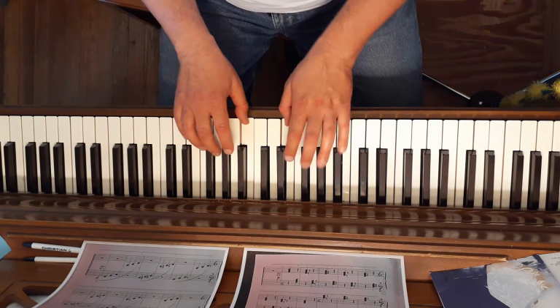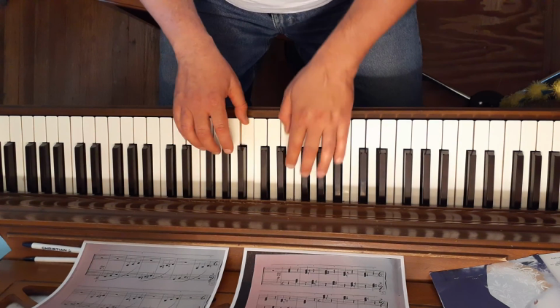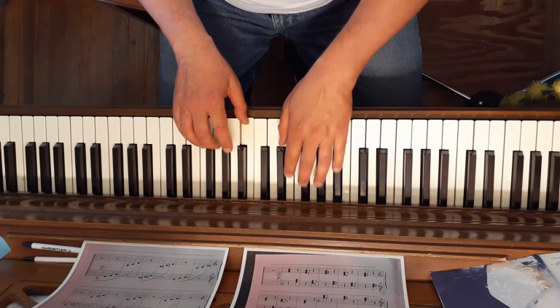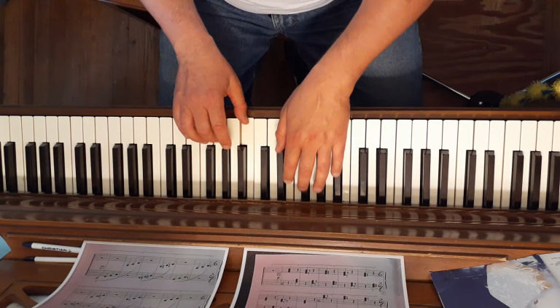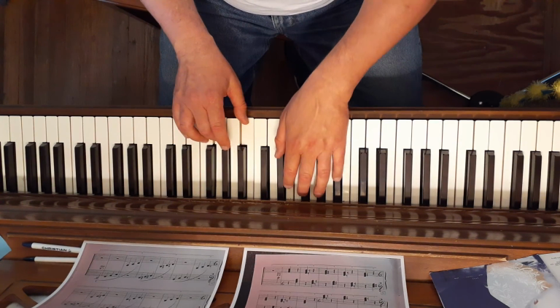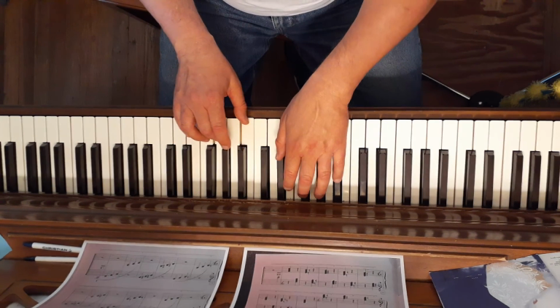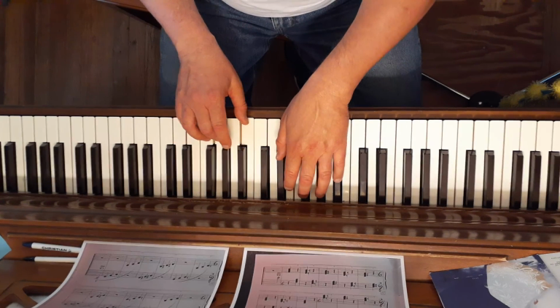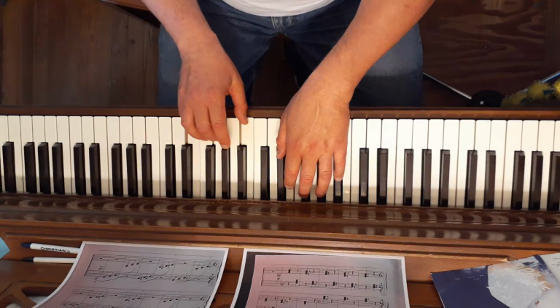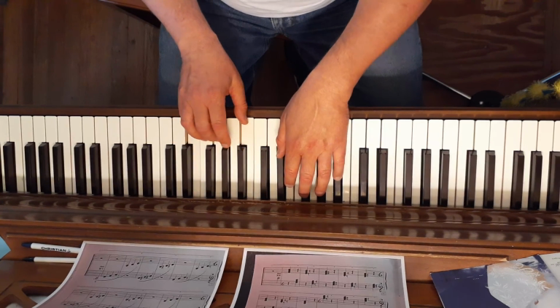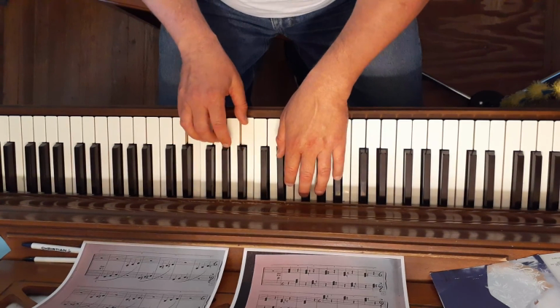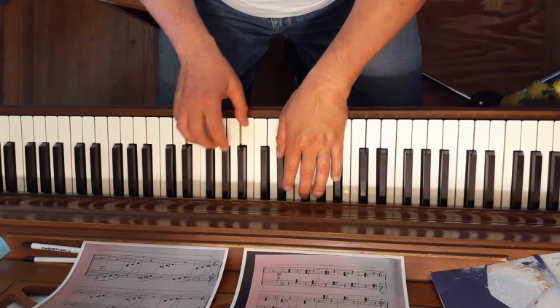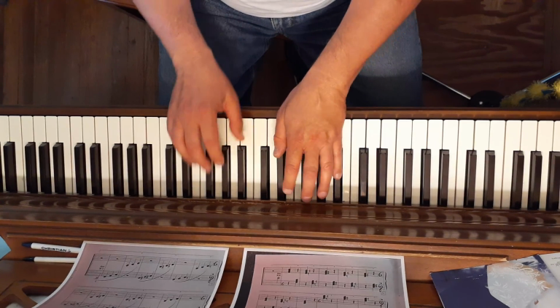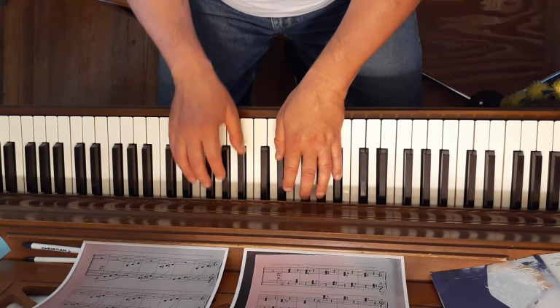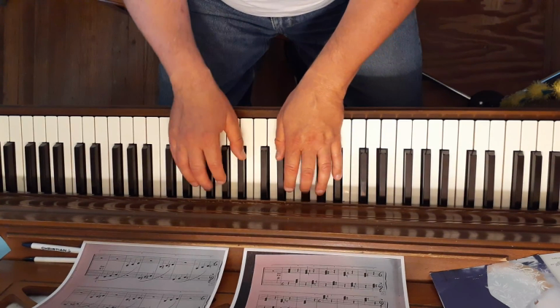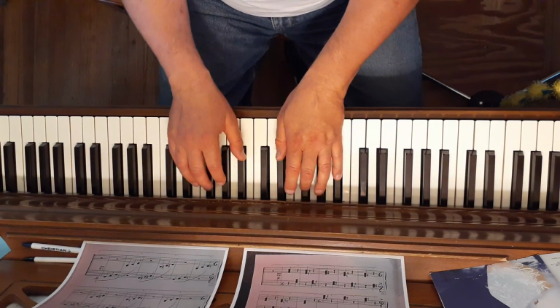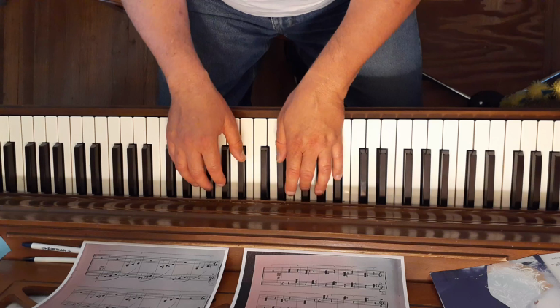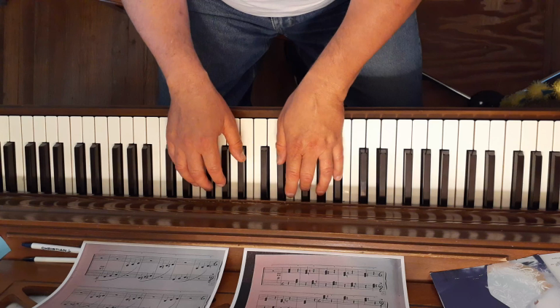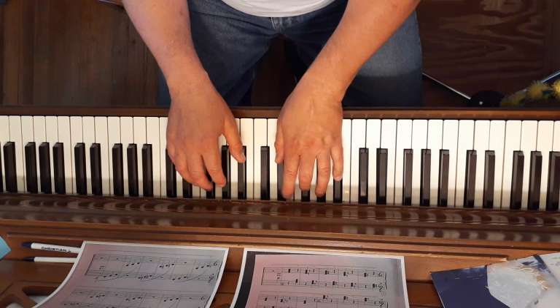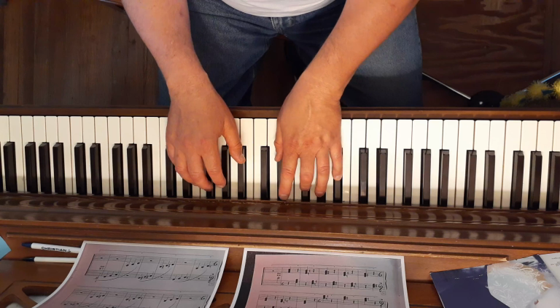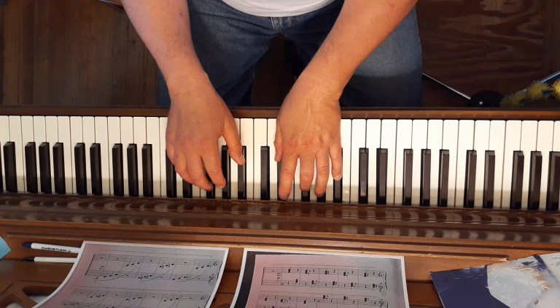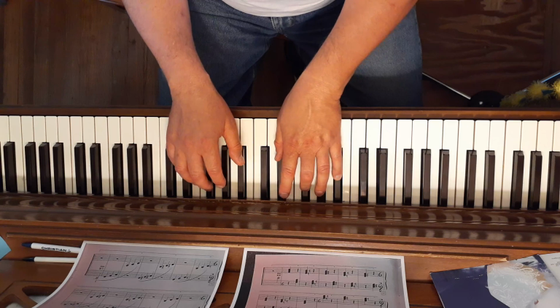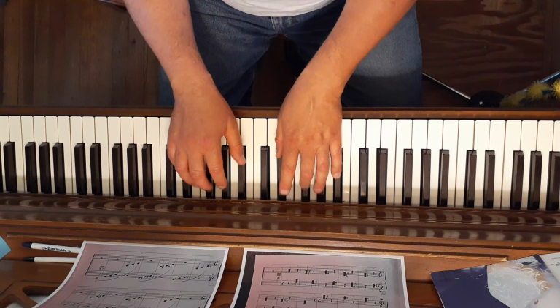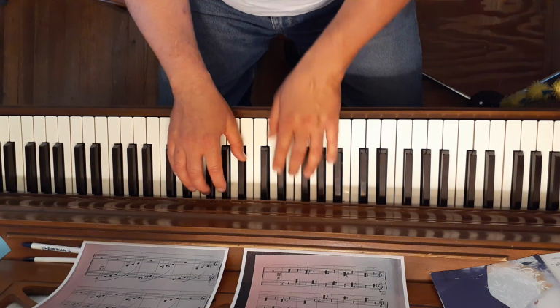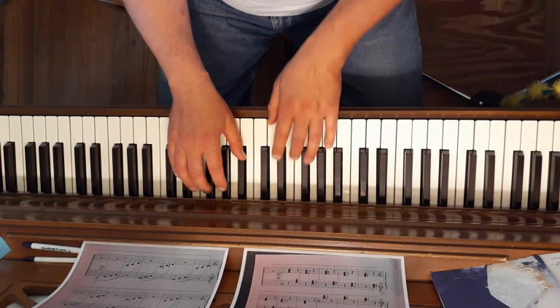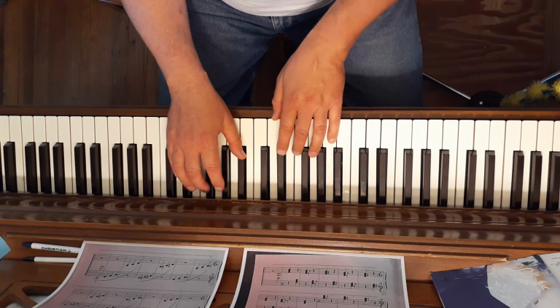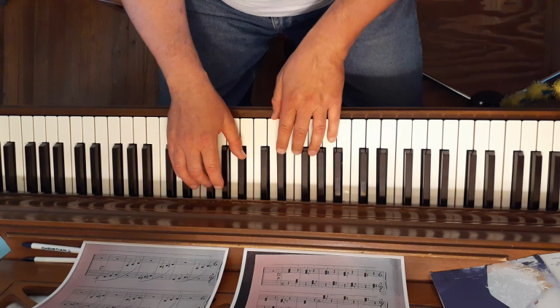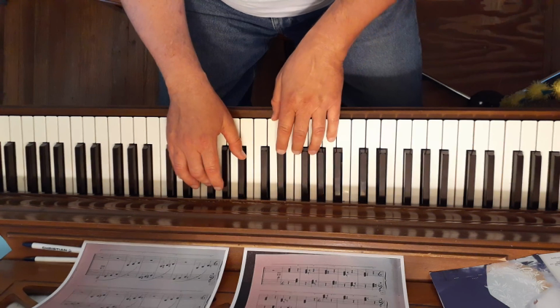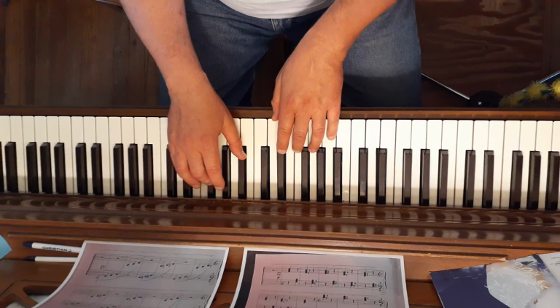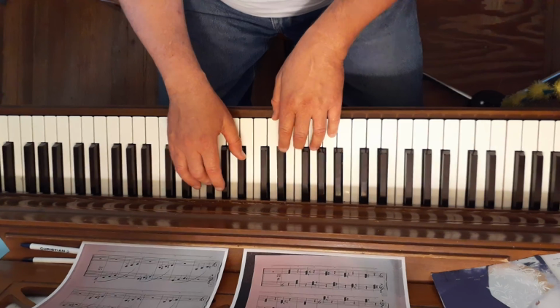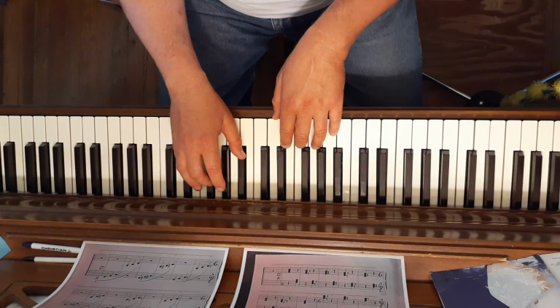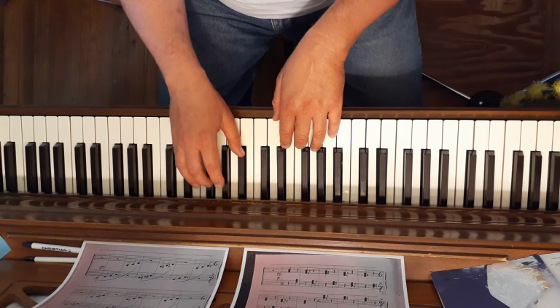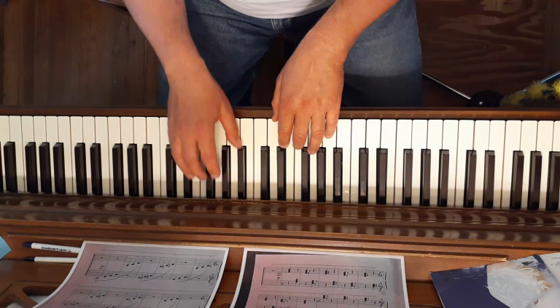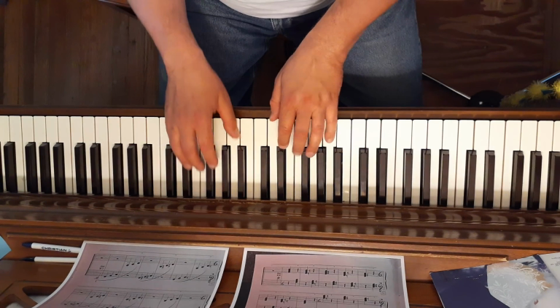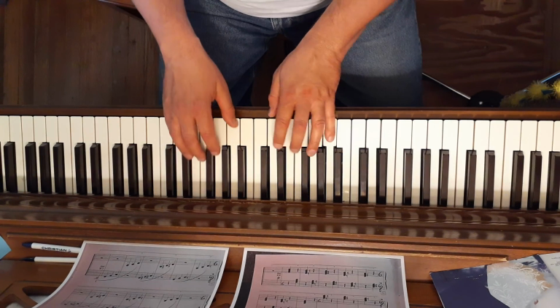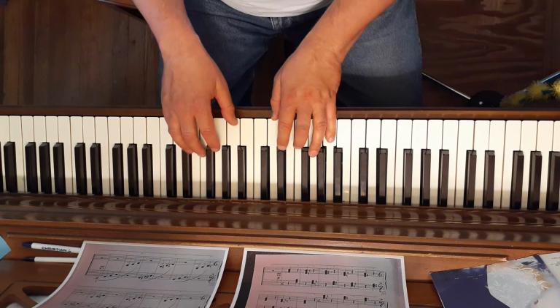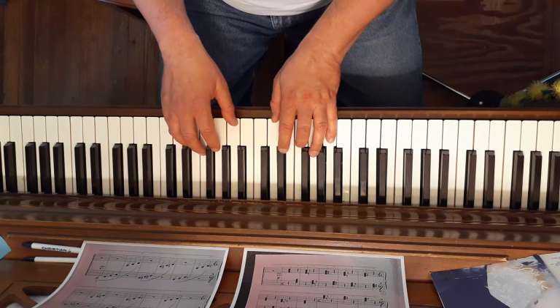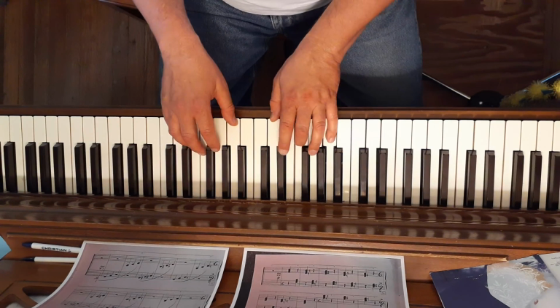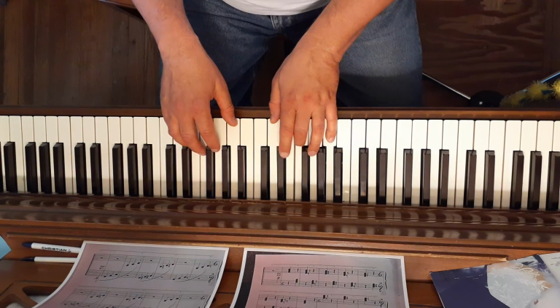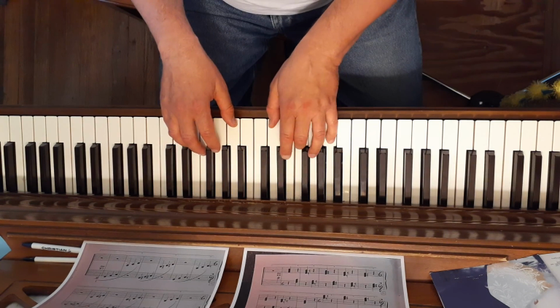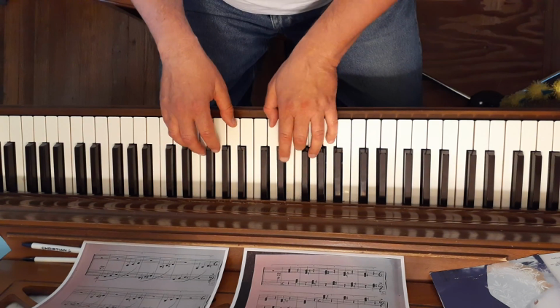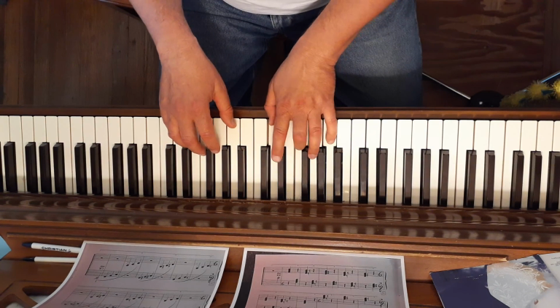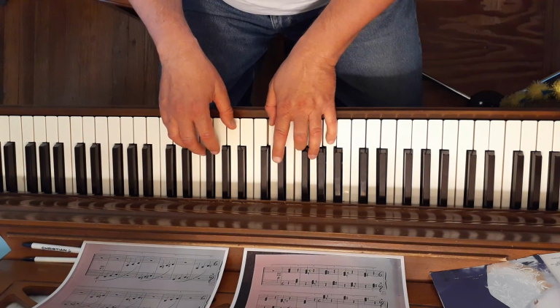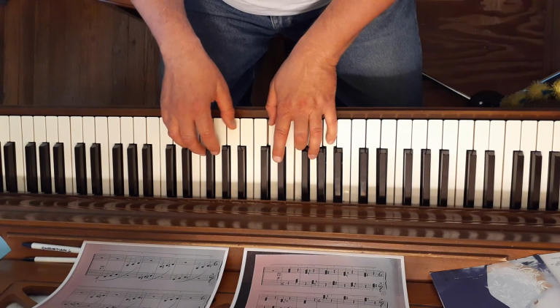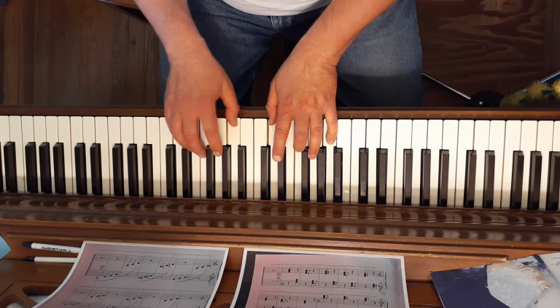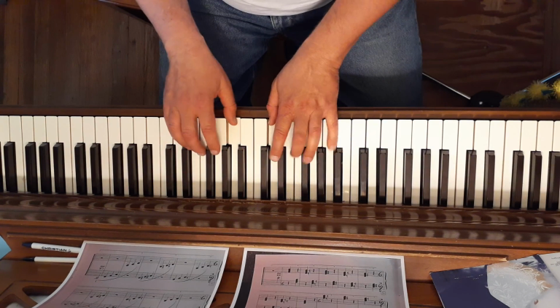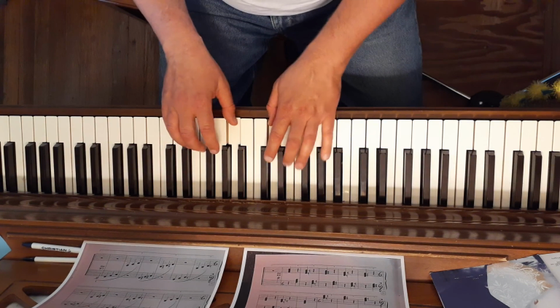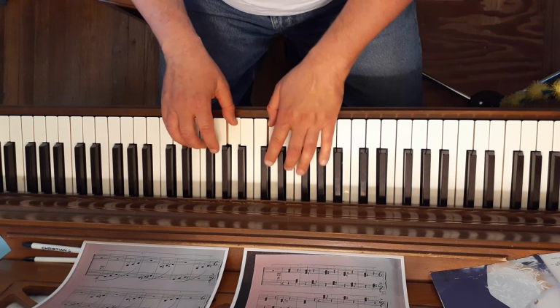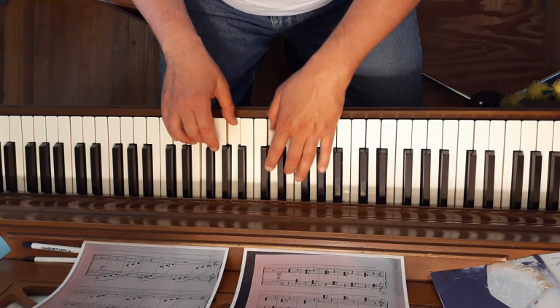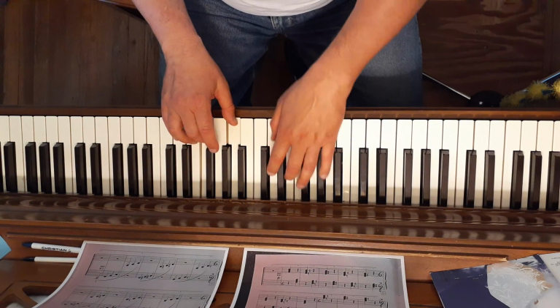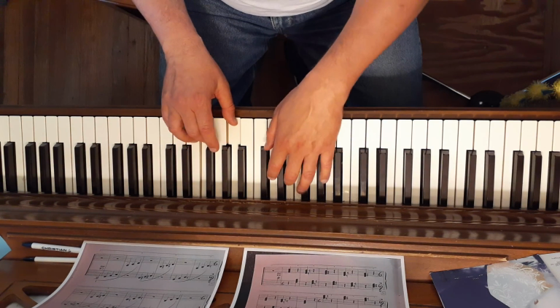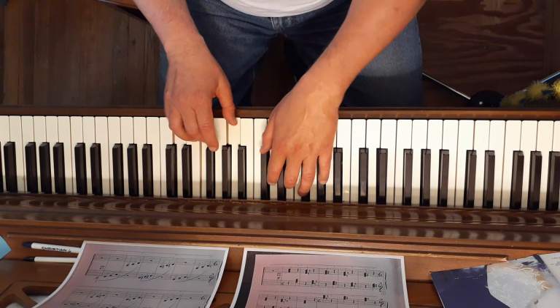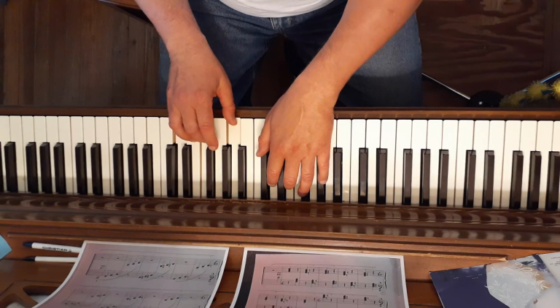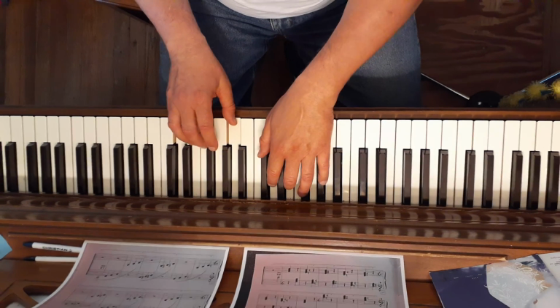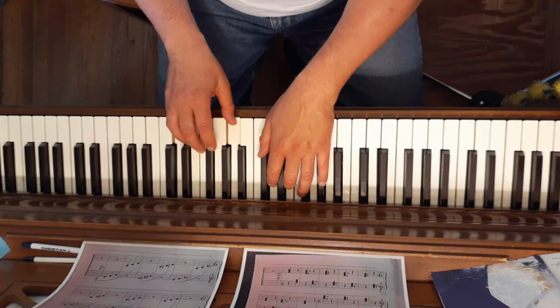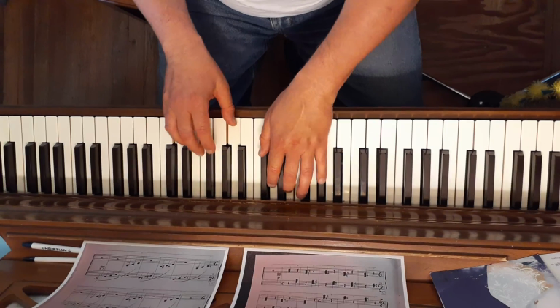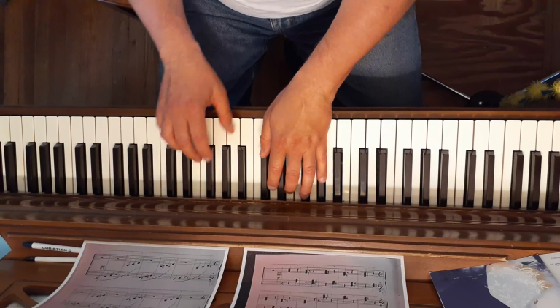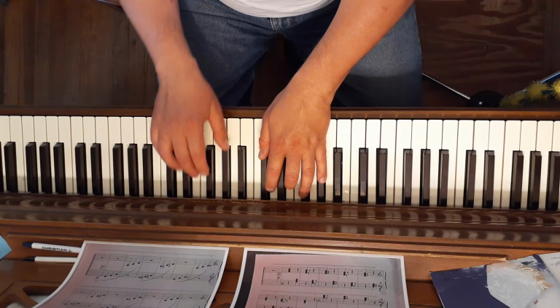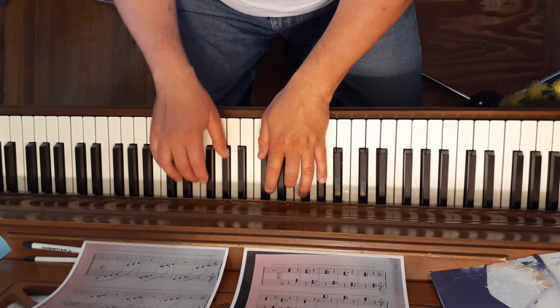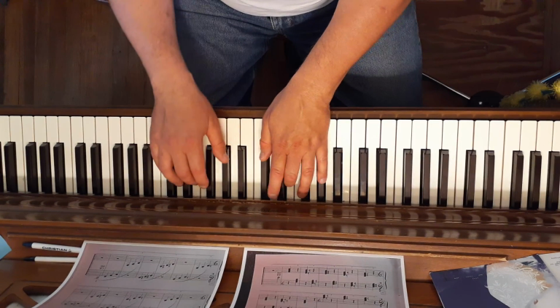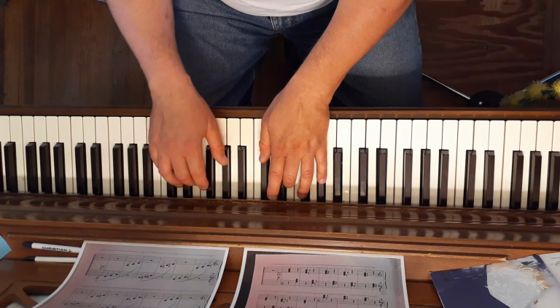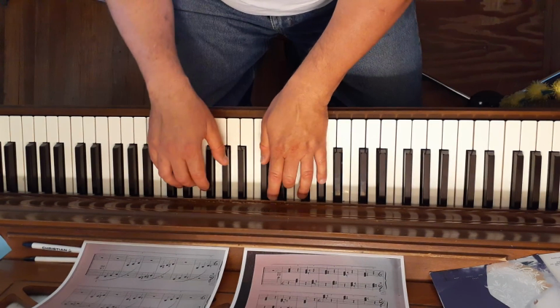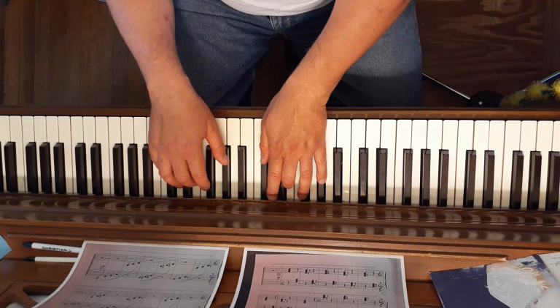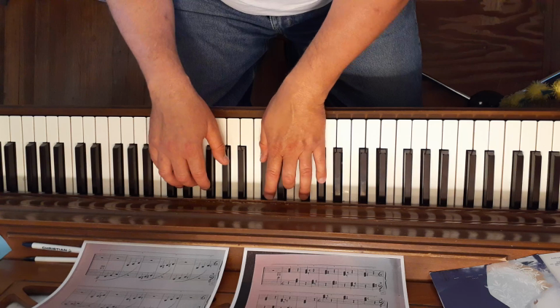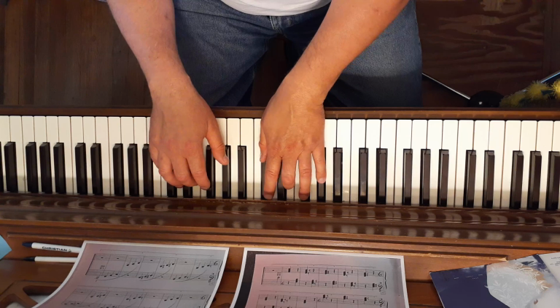F sharp is all black. G major is all white. A flat is black, white, black.